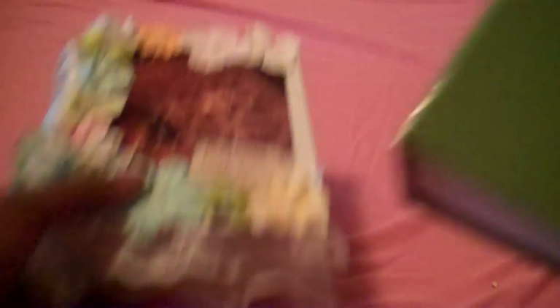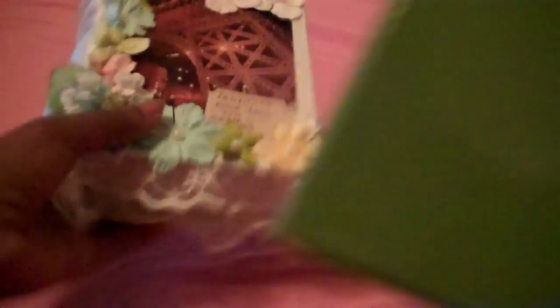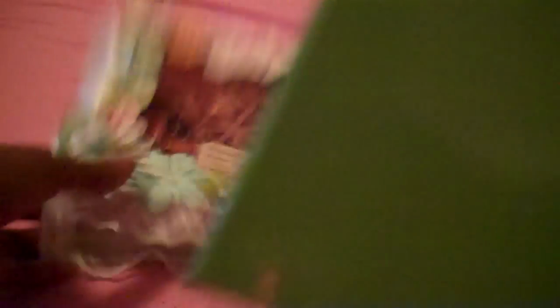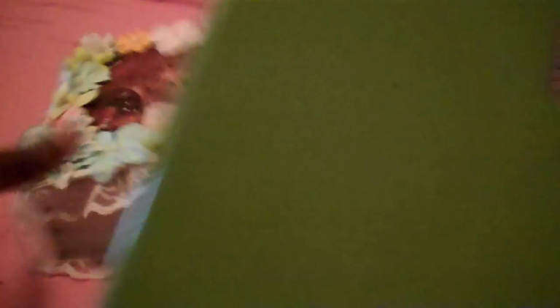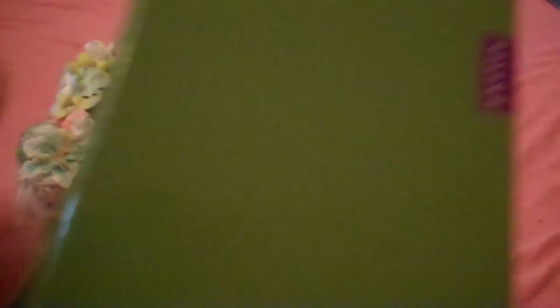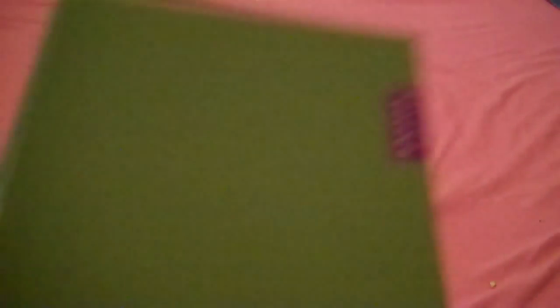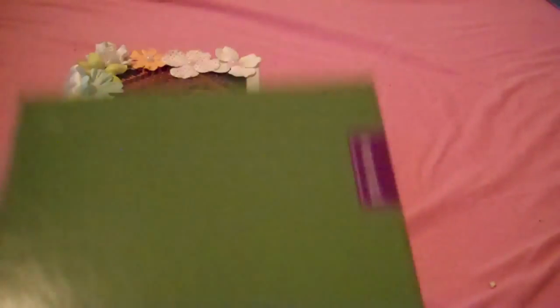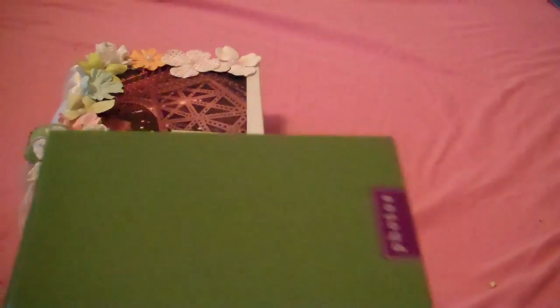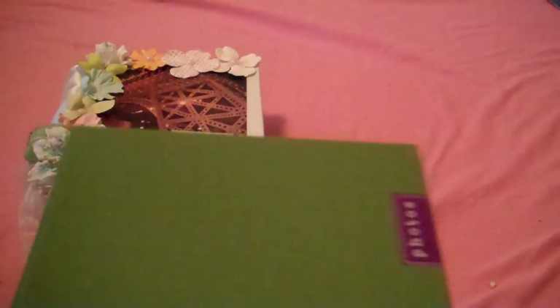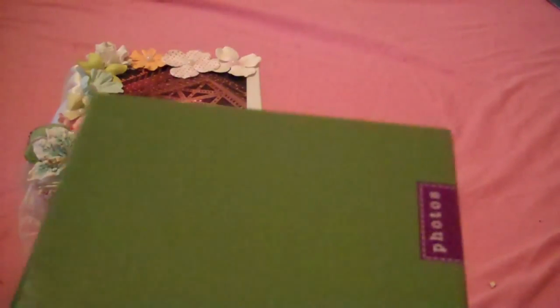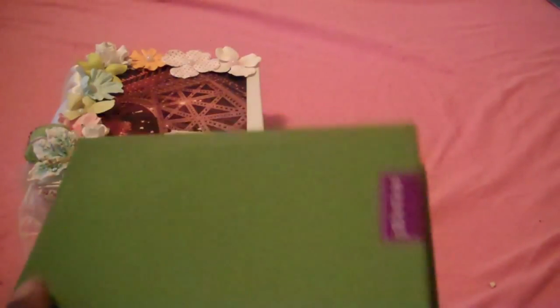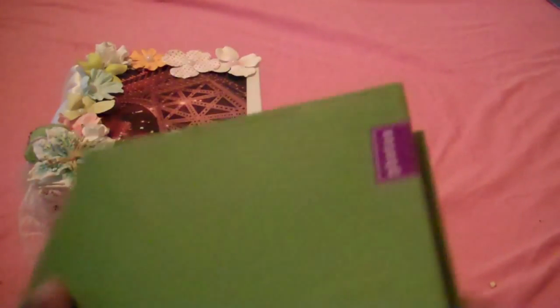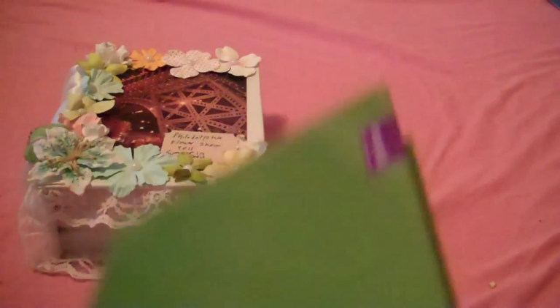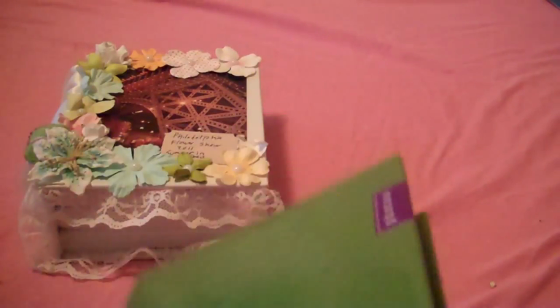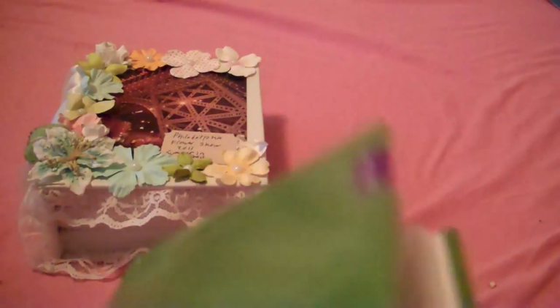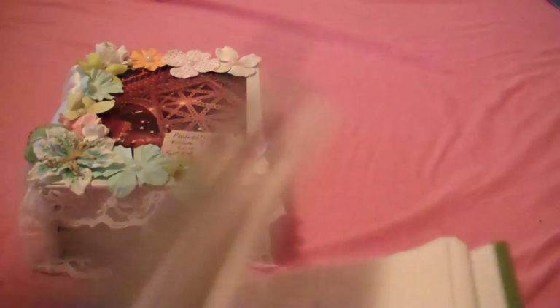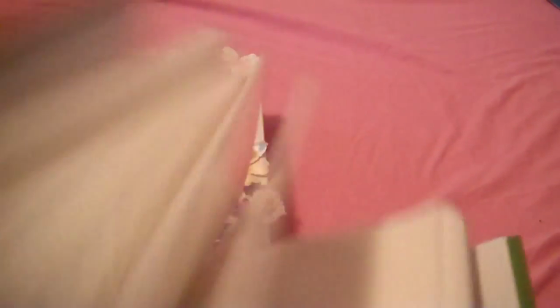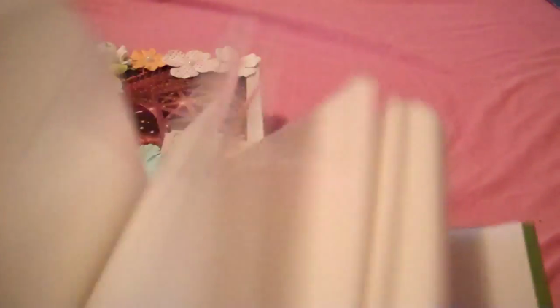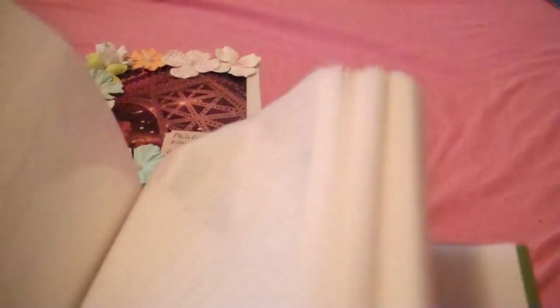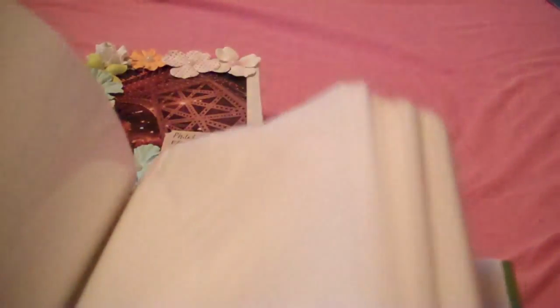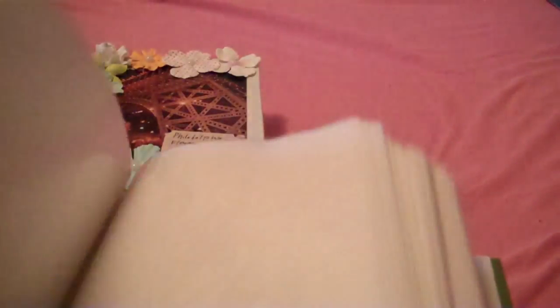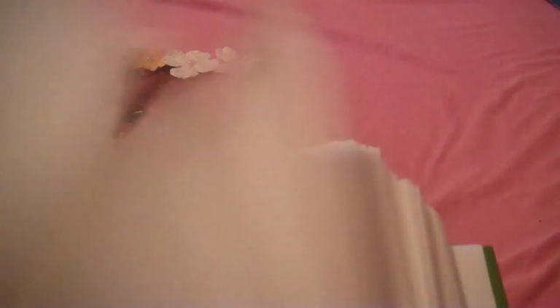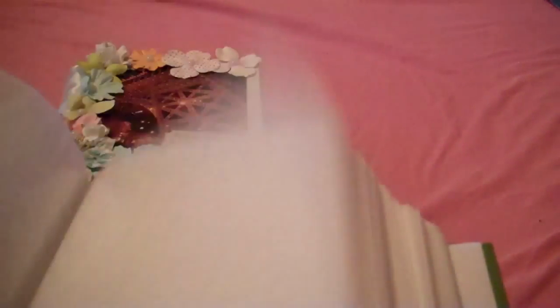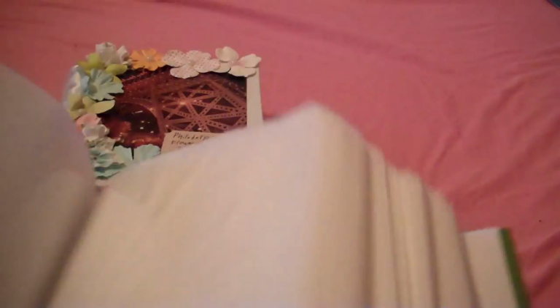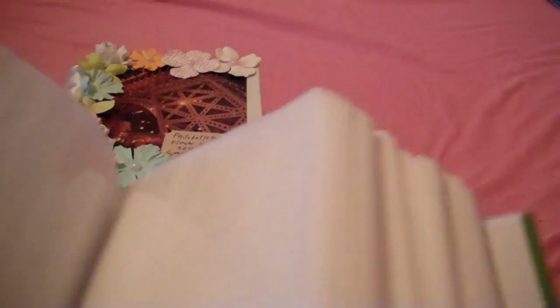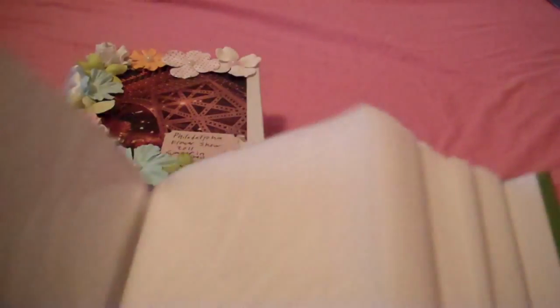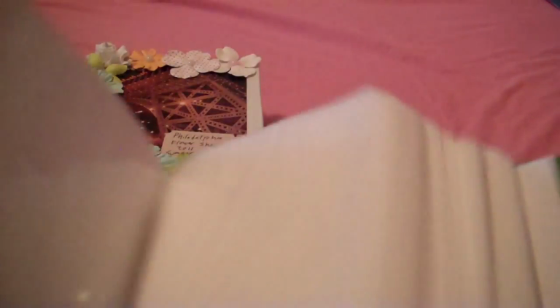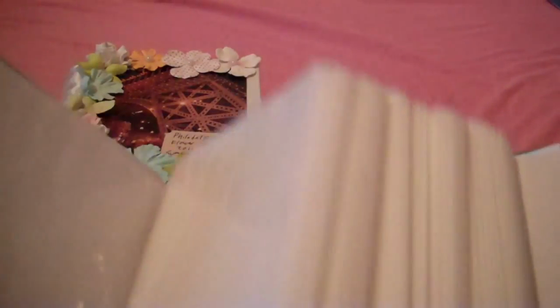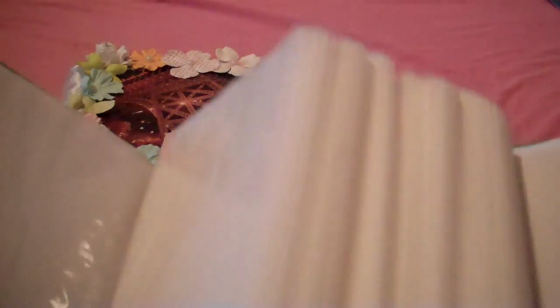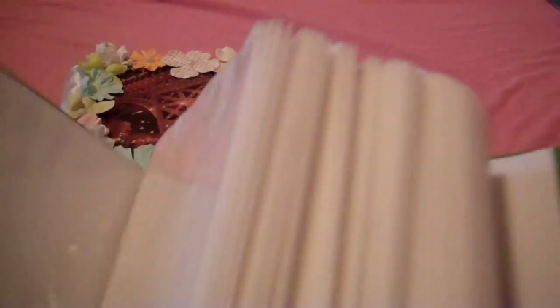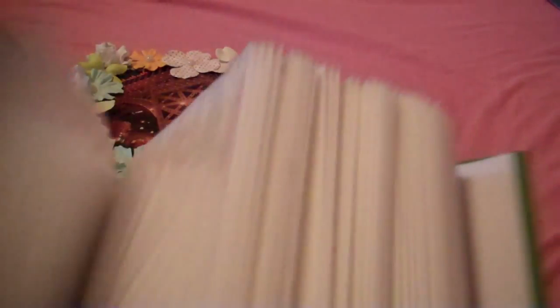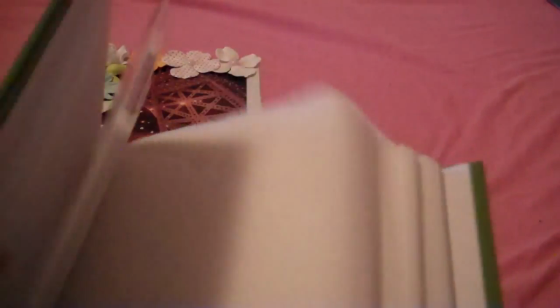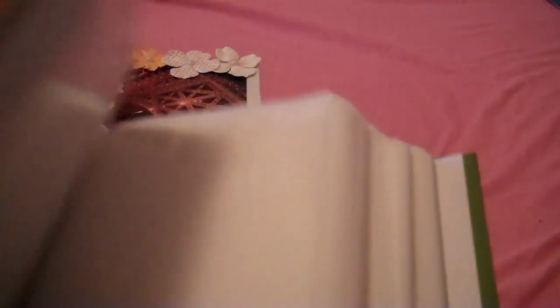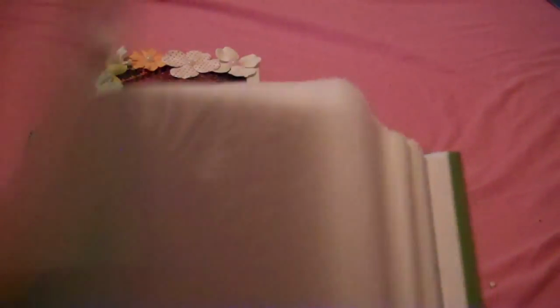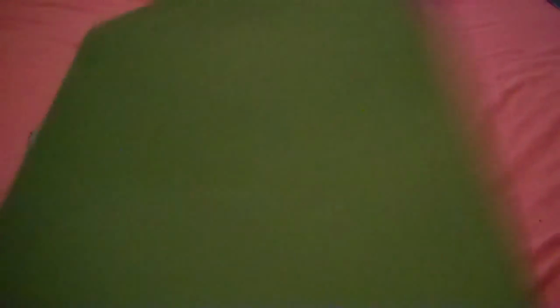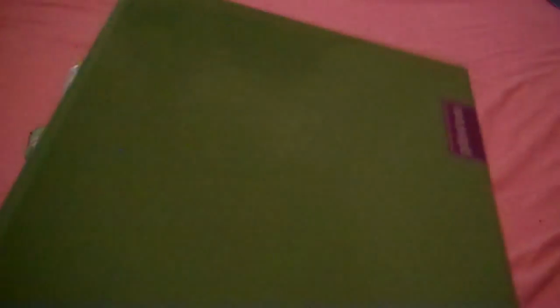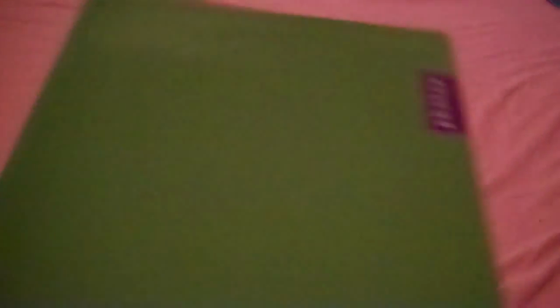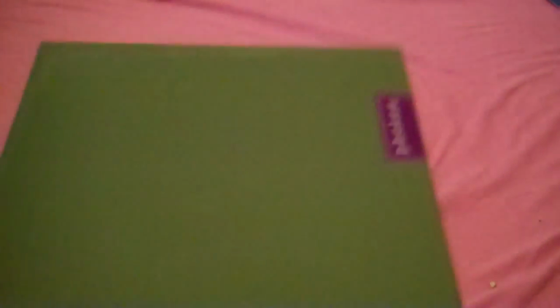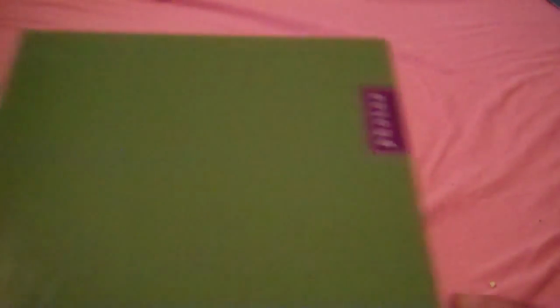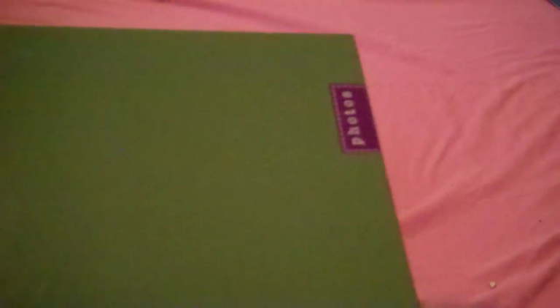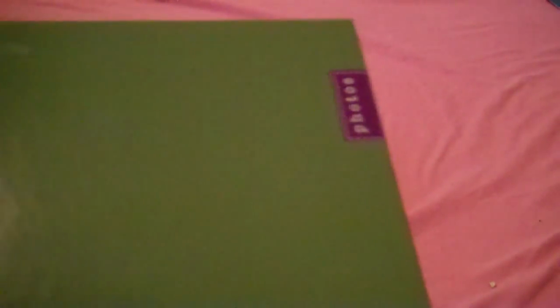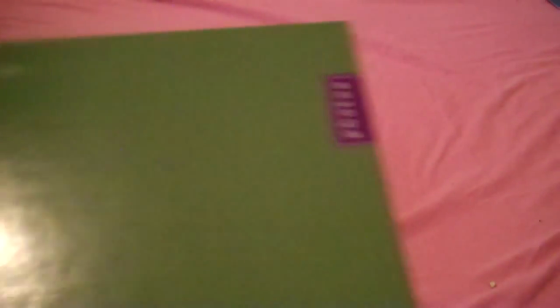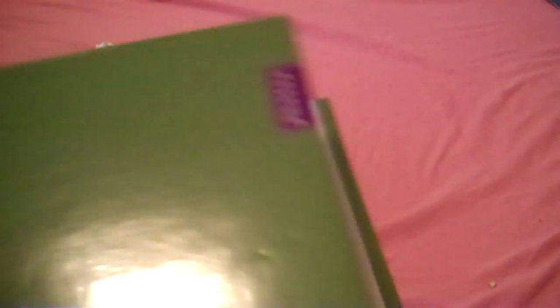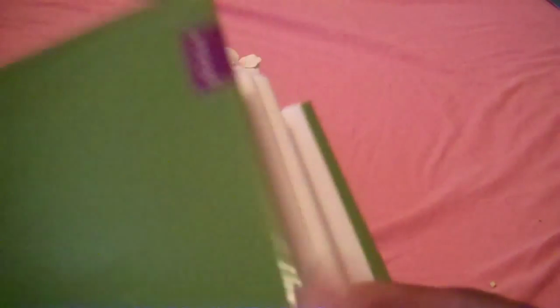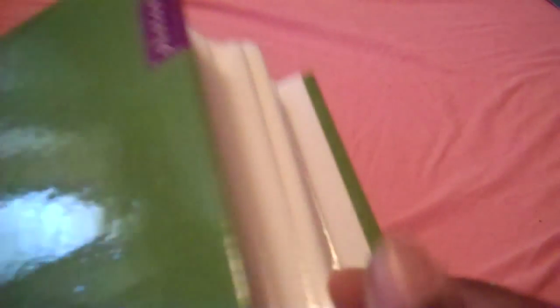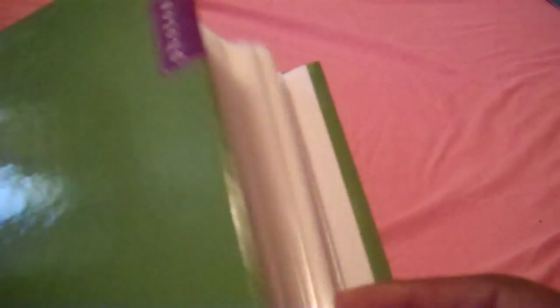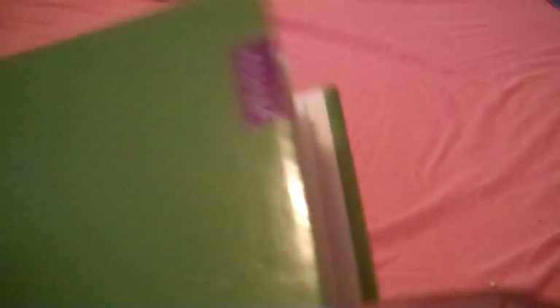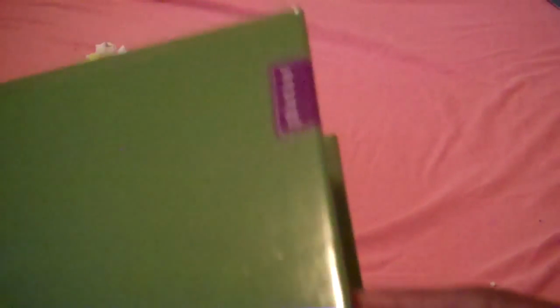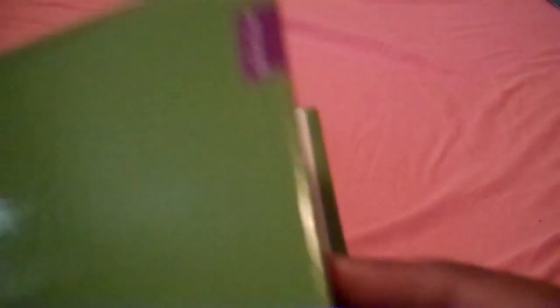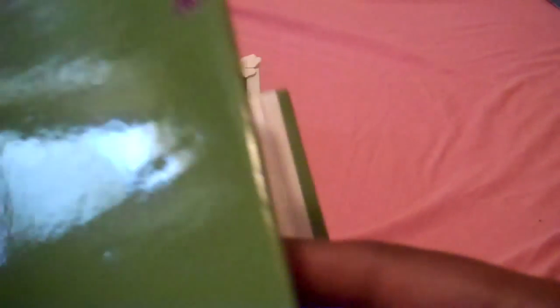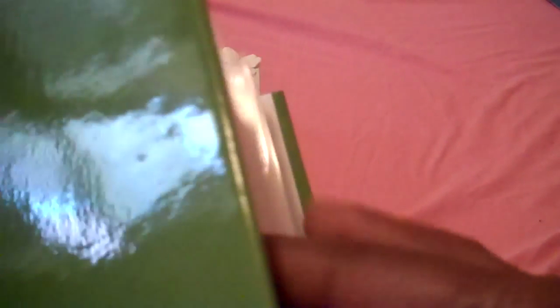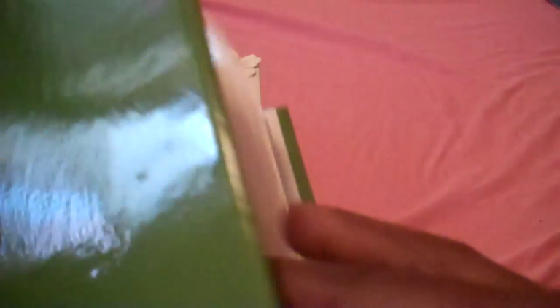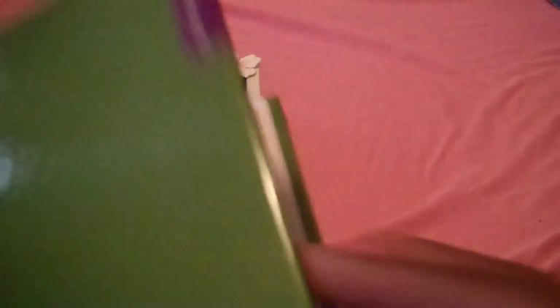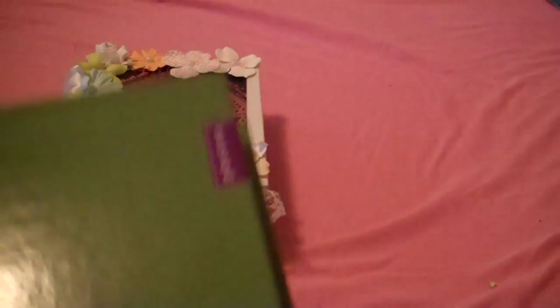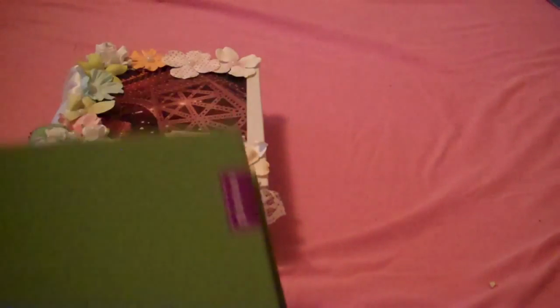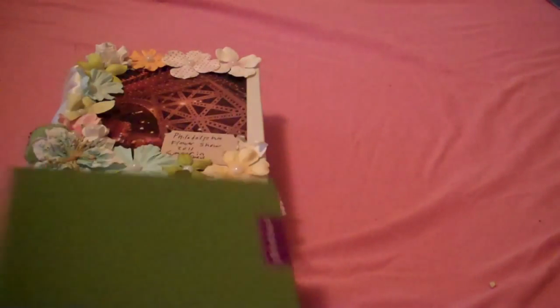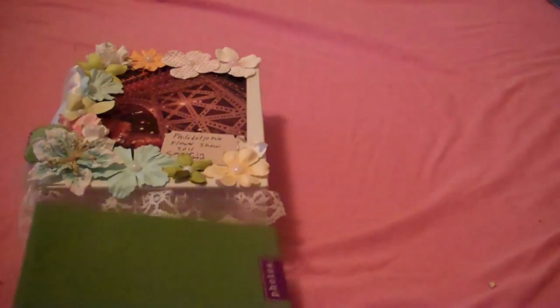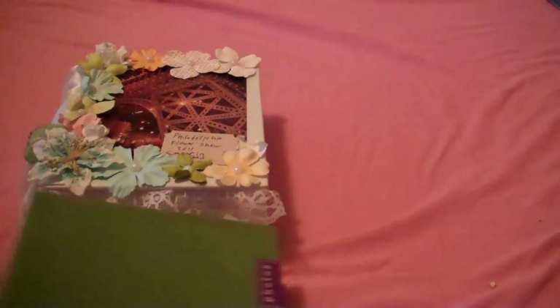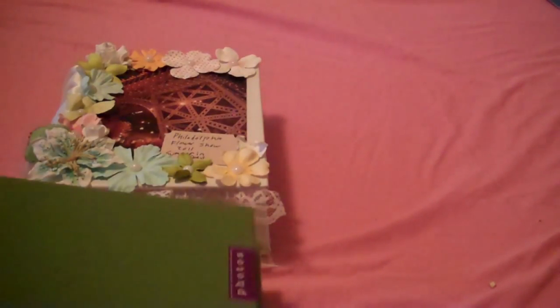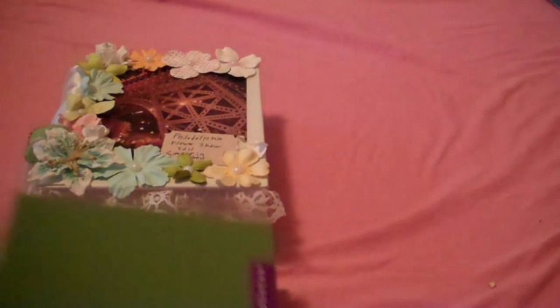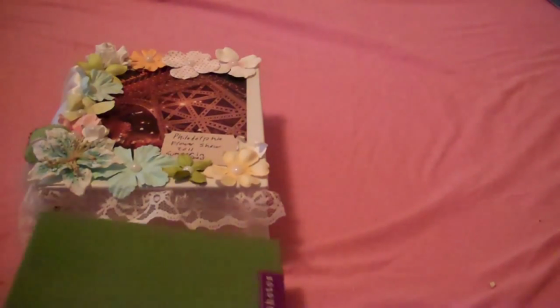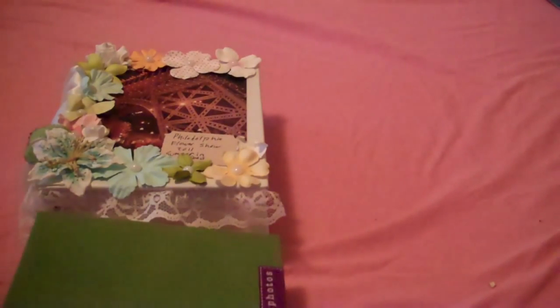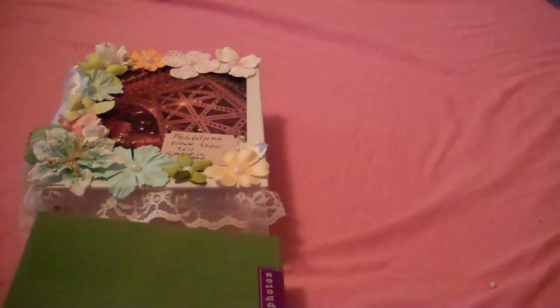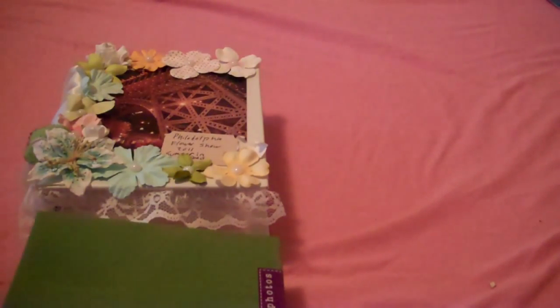These albums are just a dollar. You can do so much with them. Let me show you something else I made.